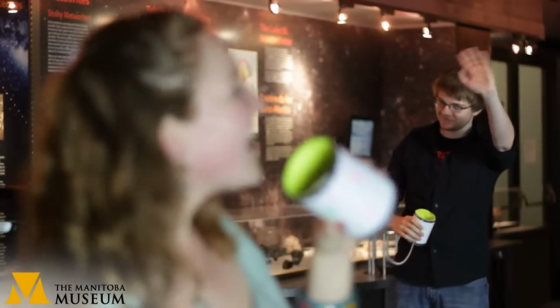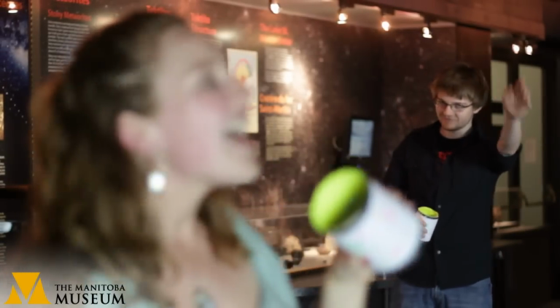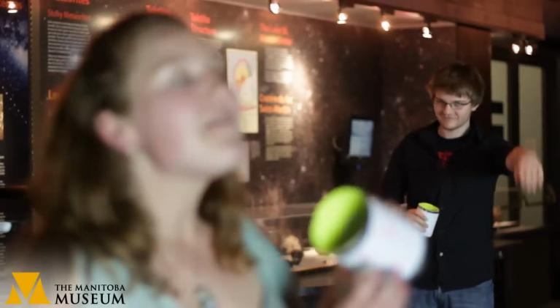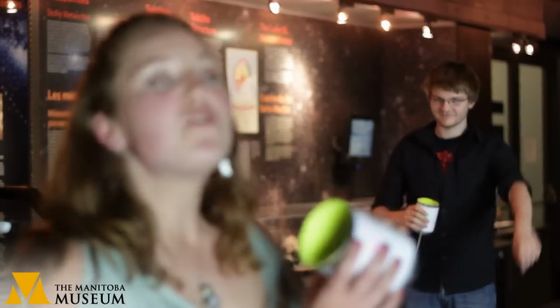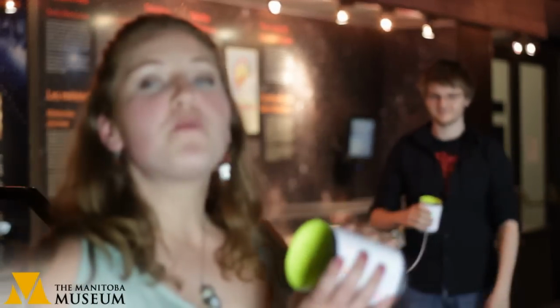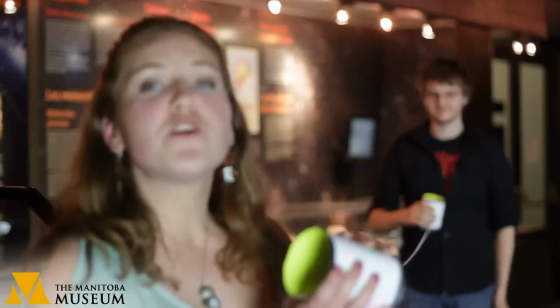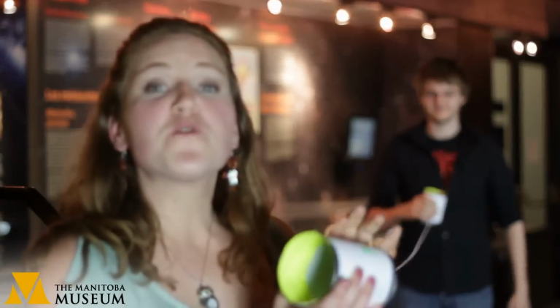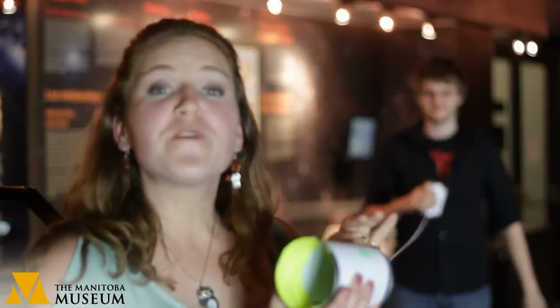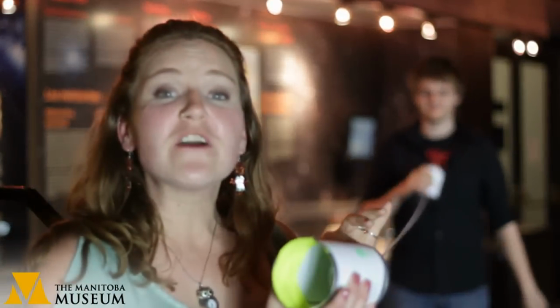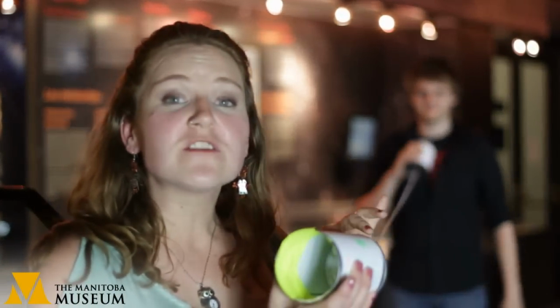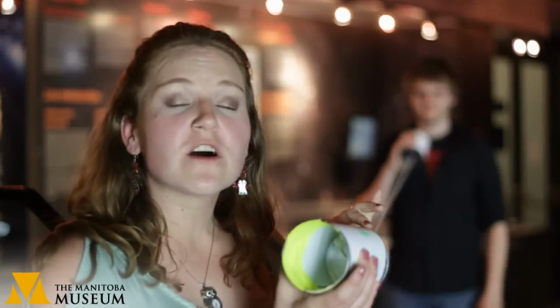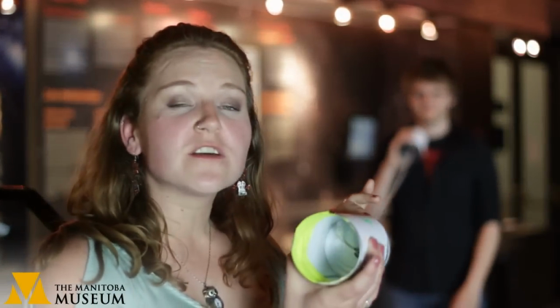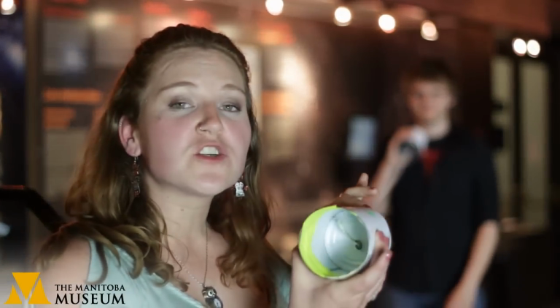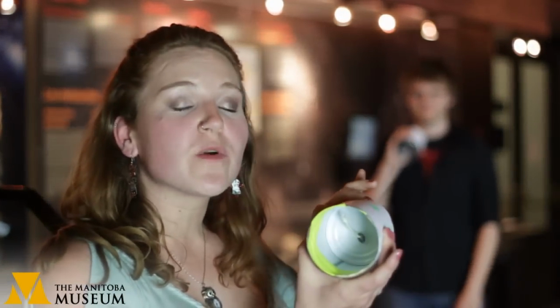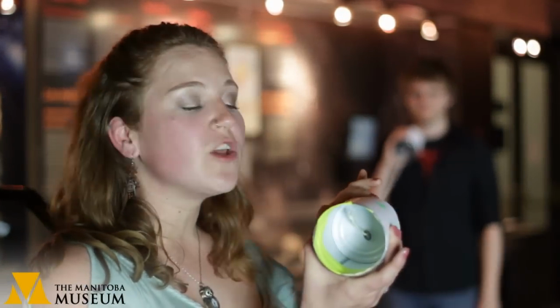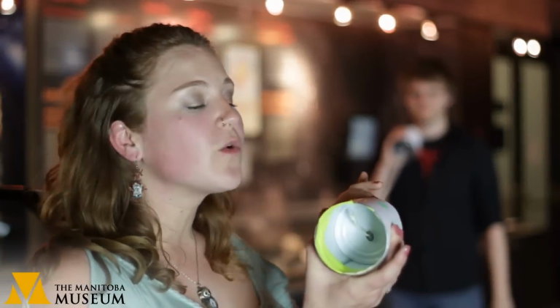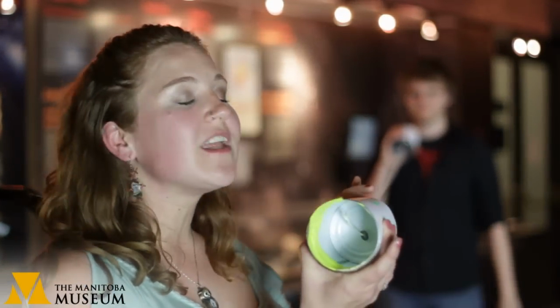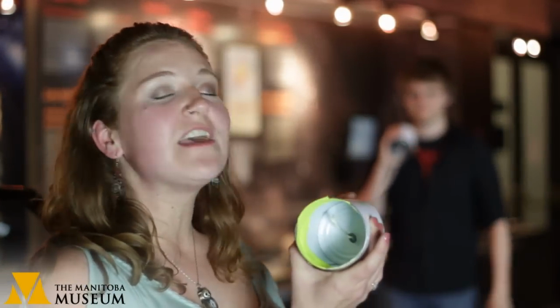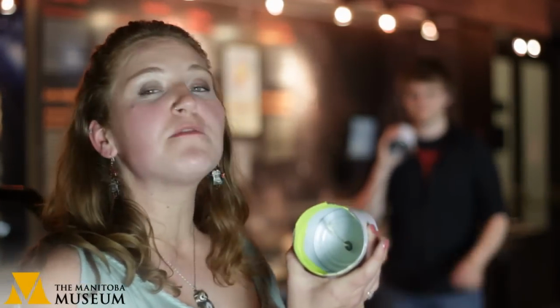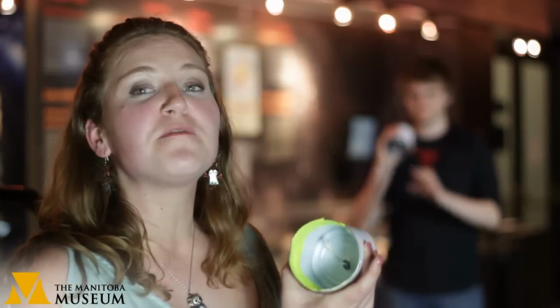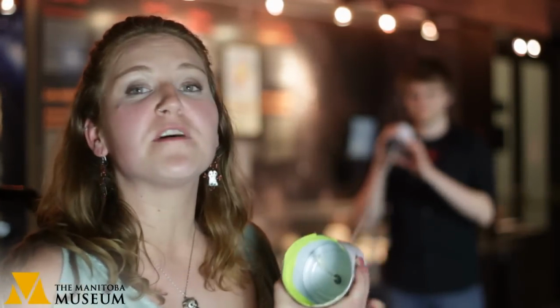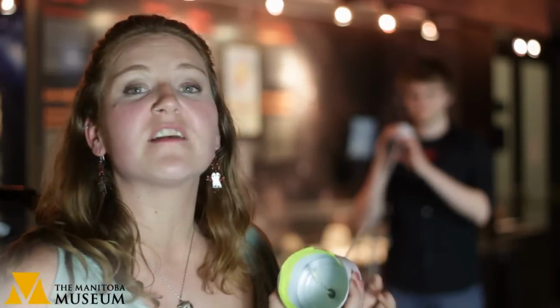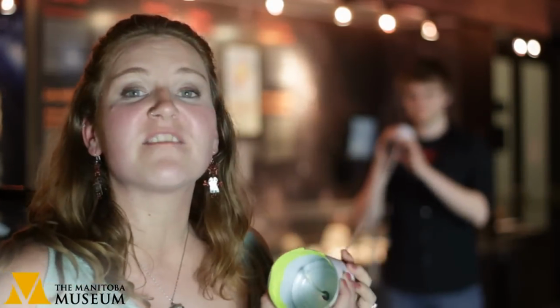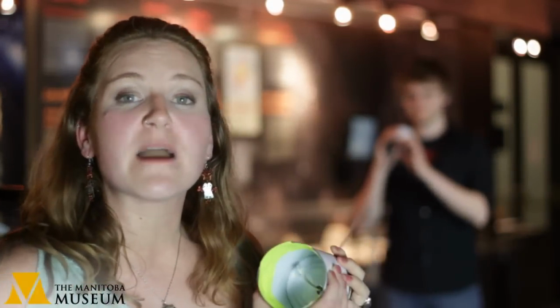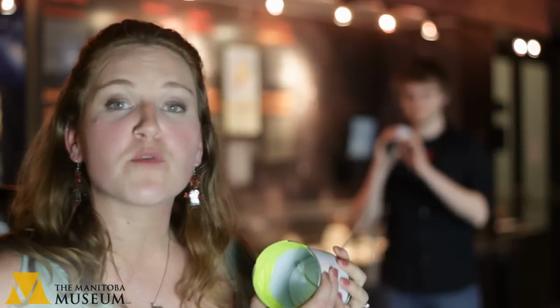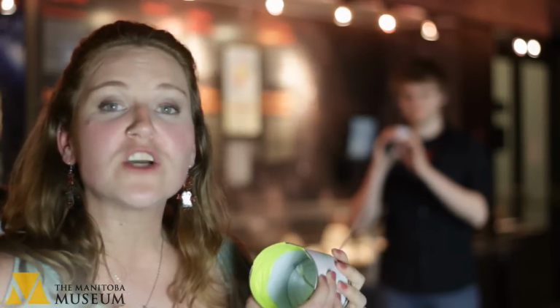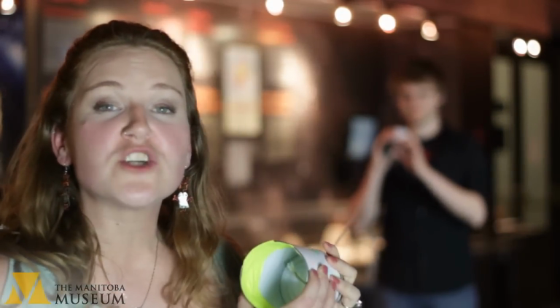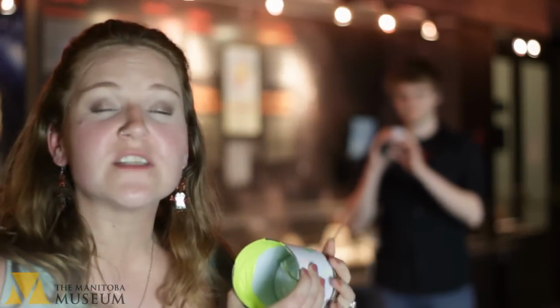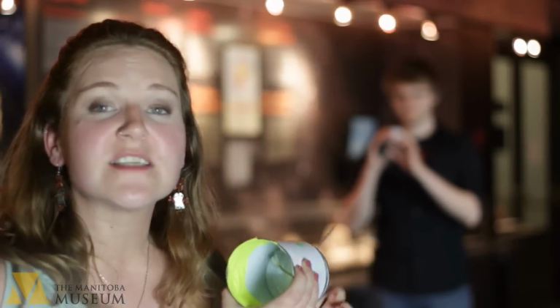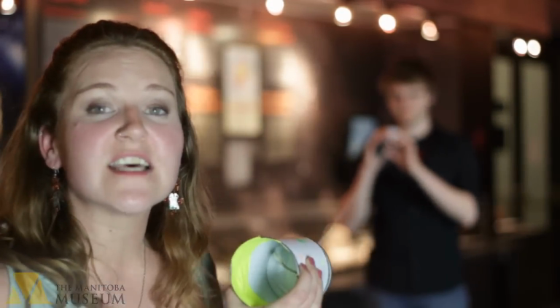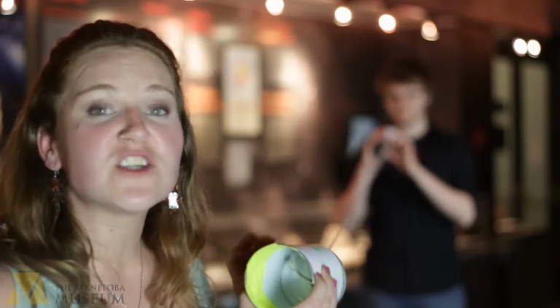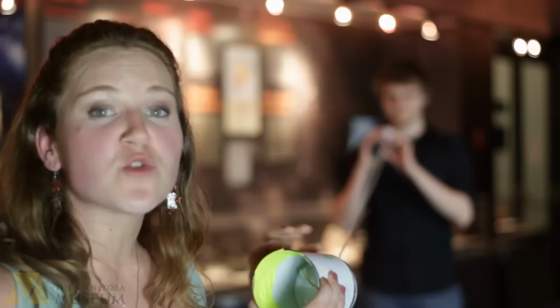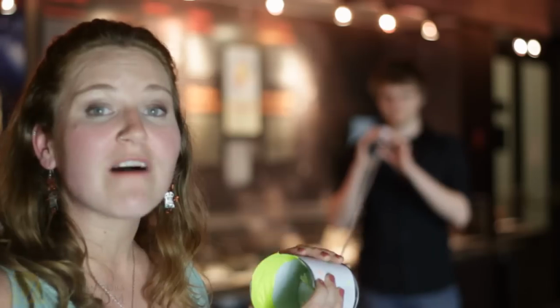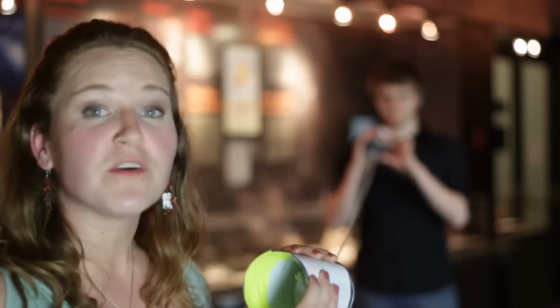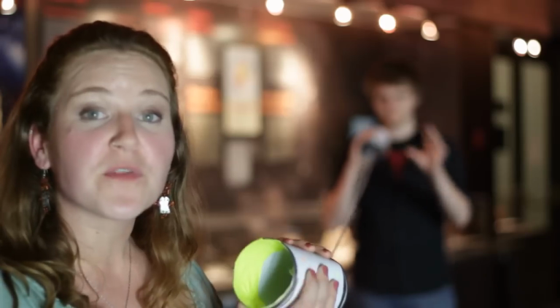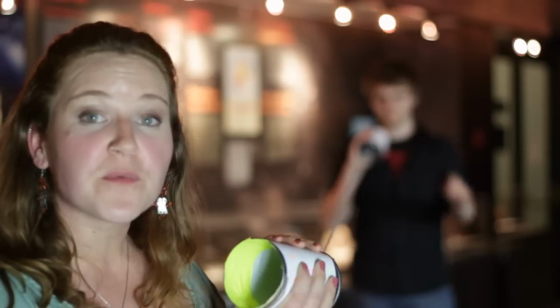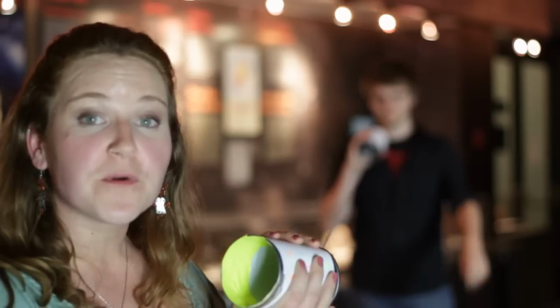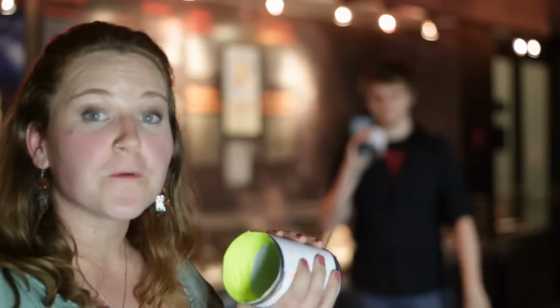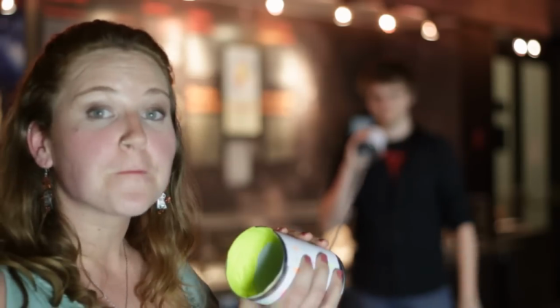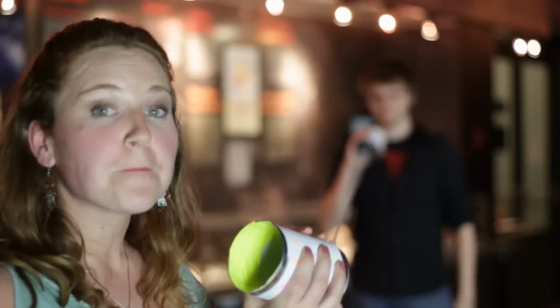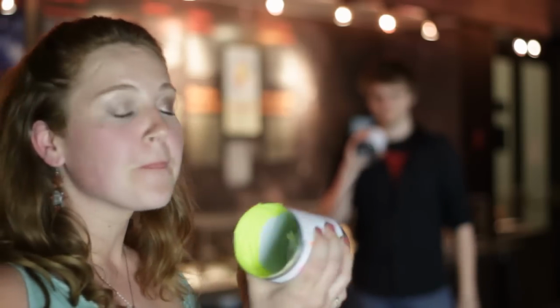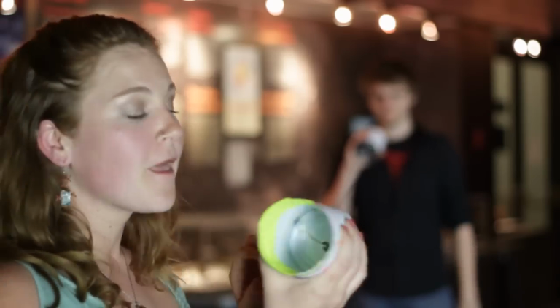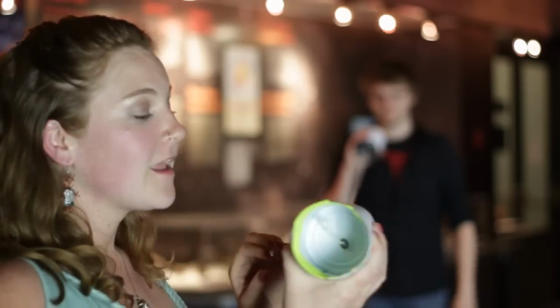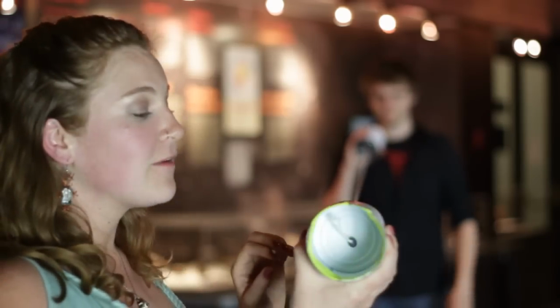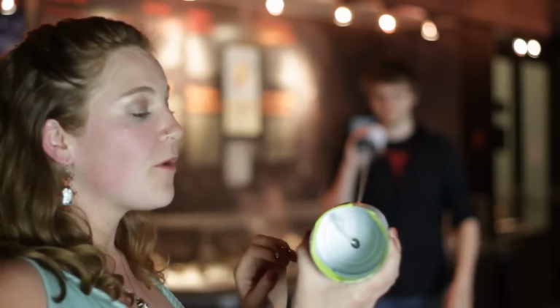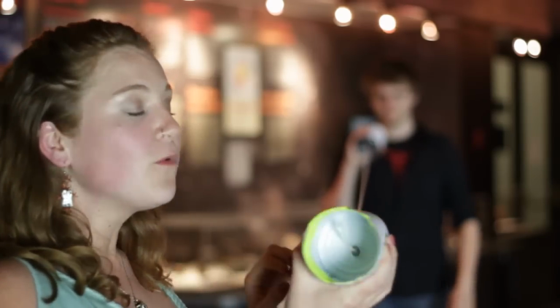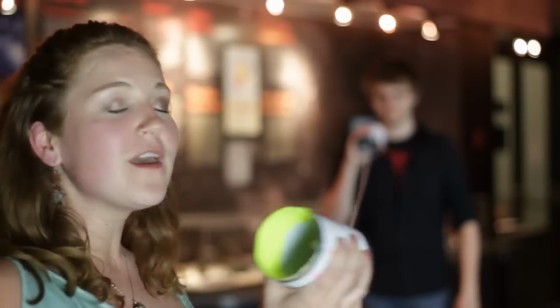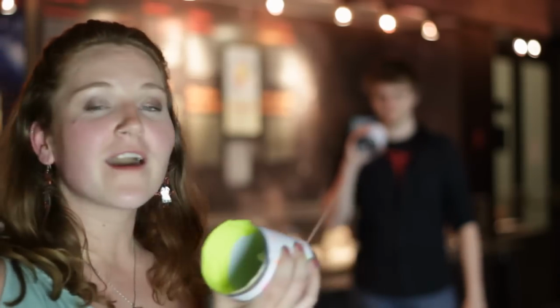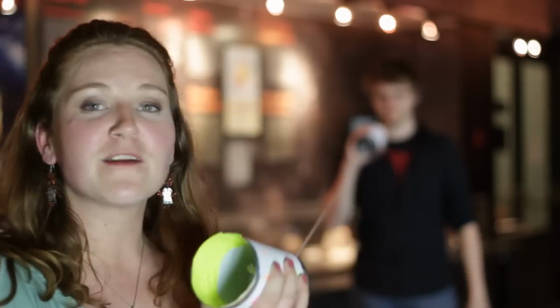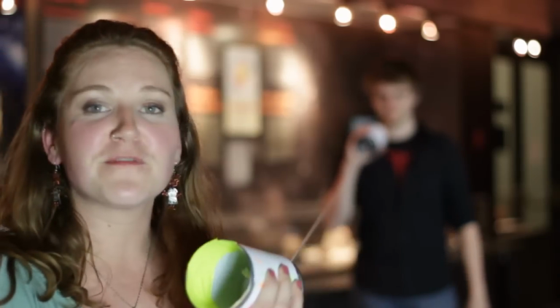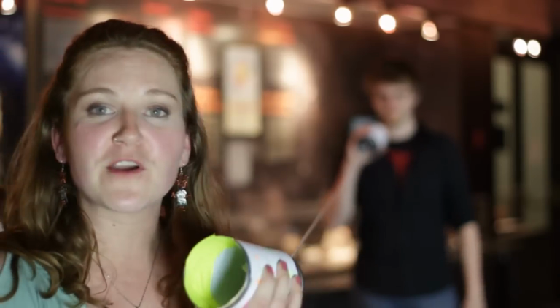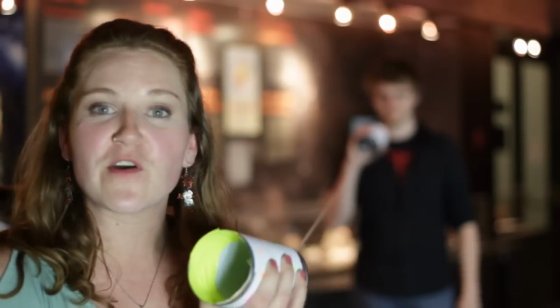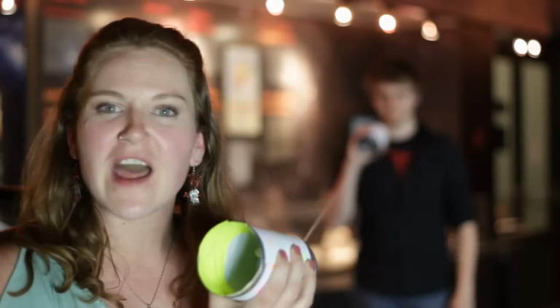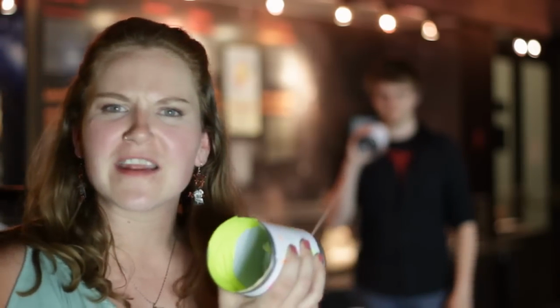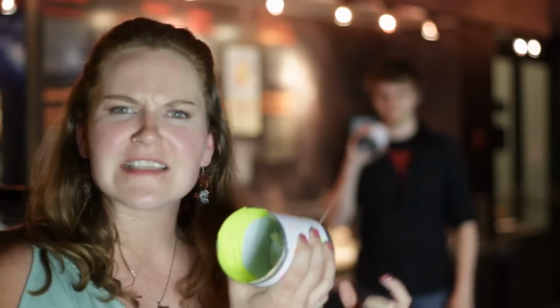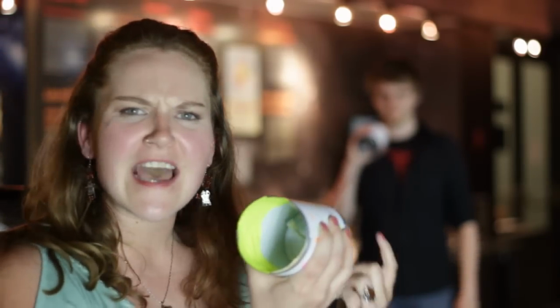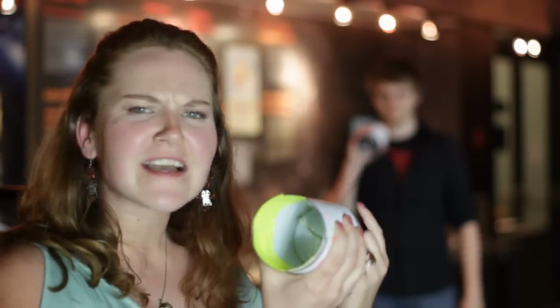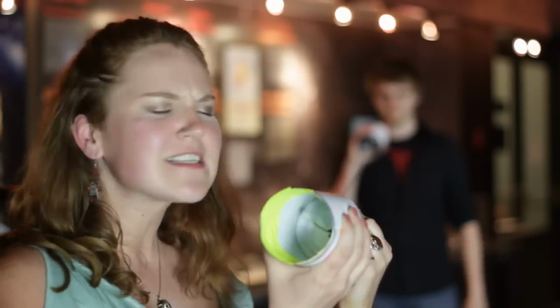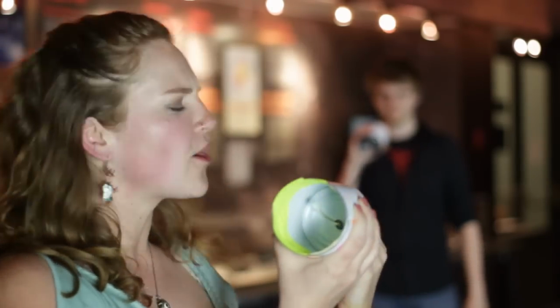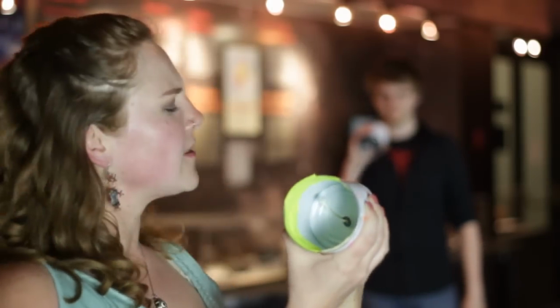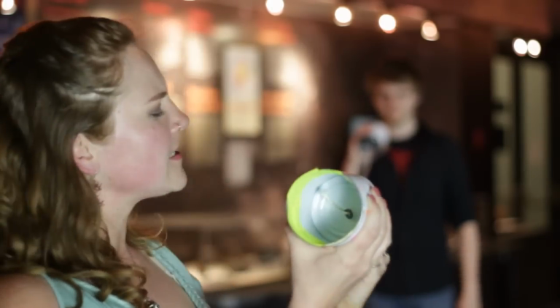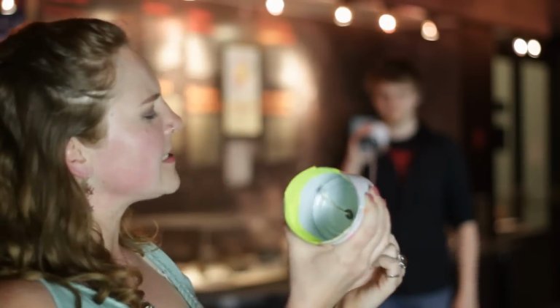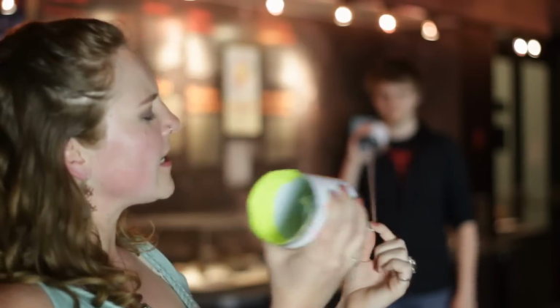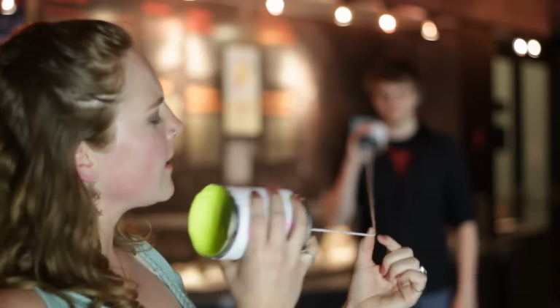If you put your fingers on the string, you can even feel the vibrations as they travel through. If only I could figure out how to text on this thing!